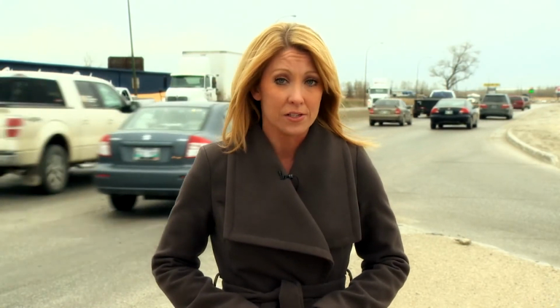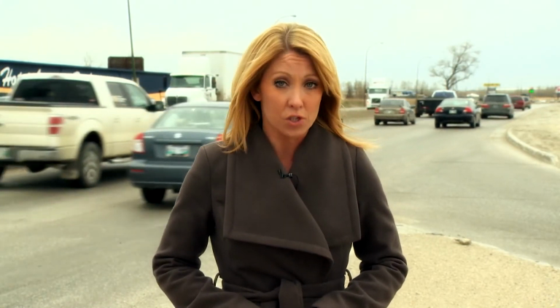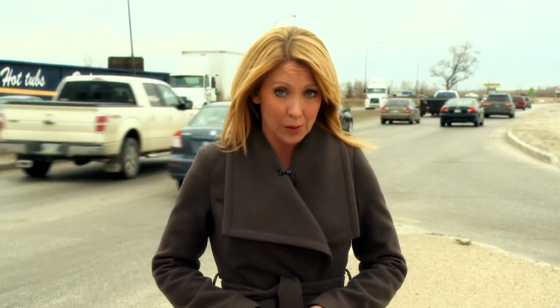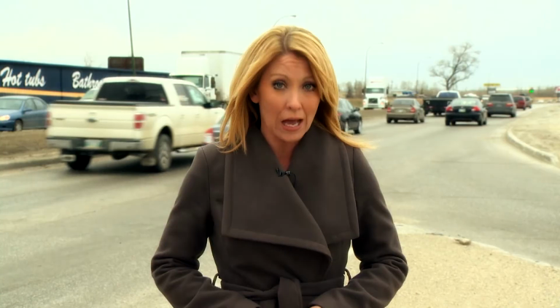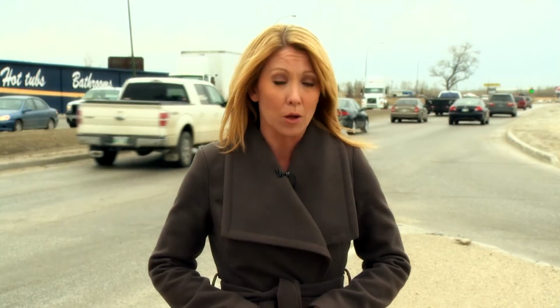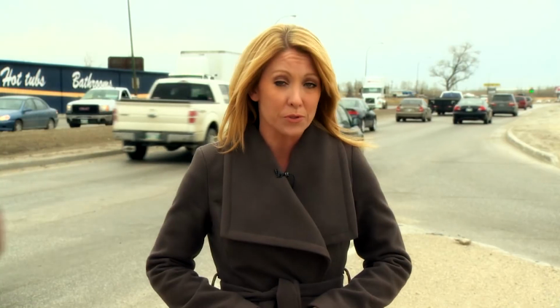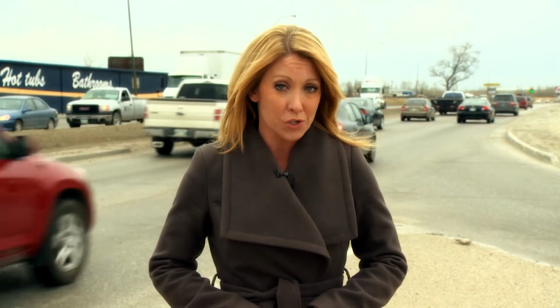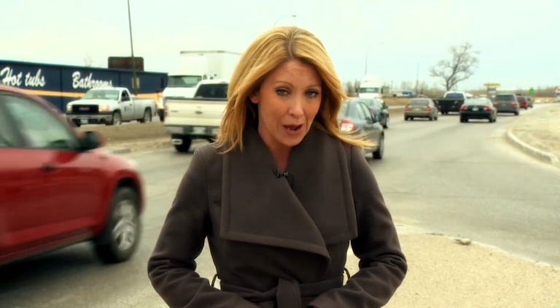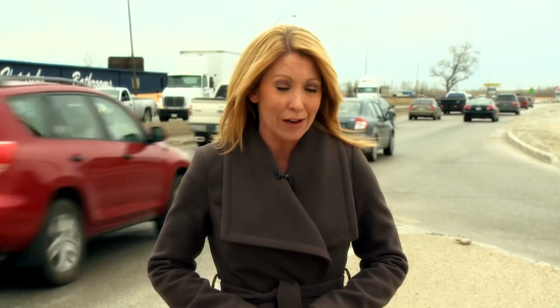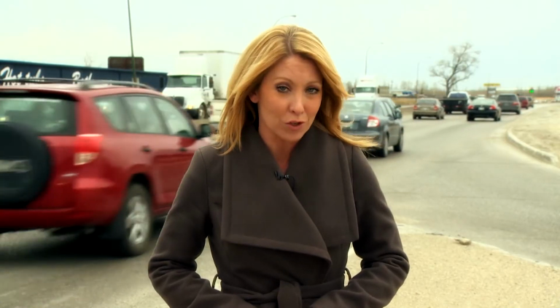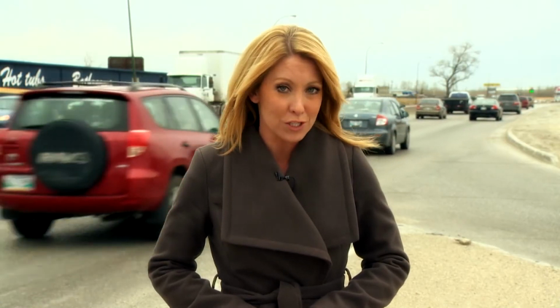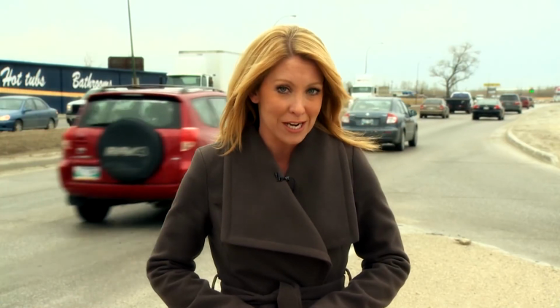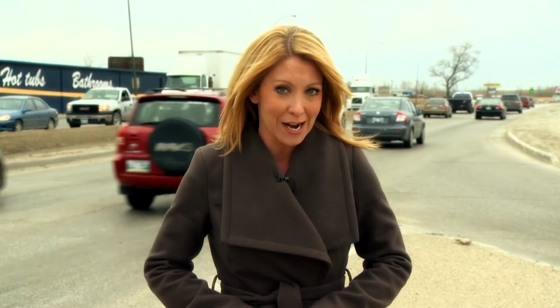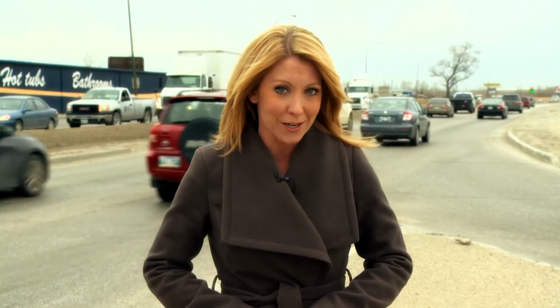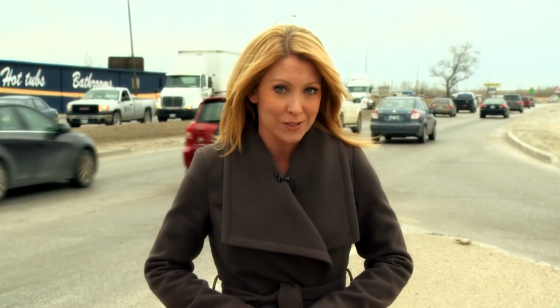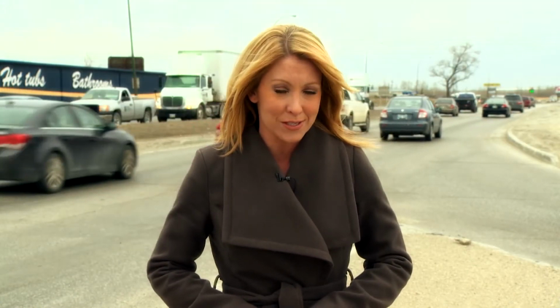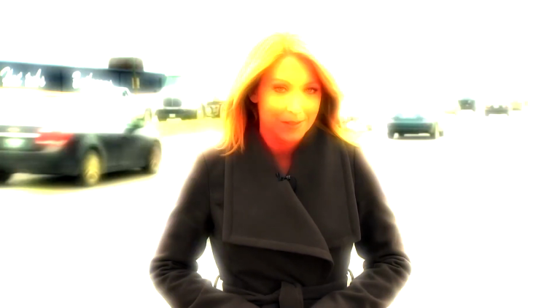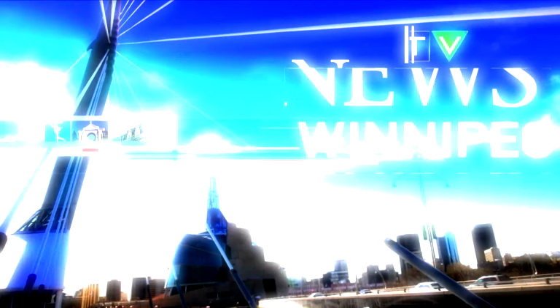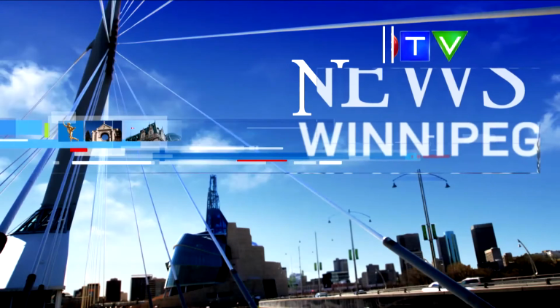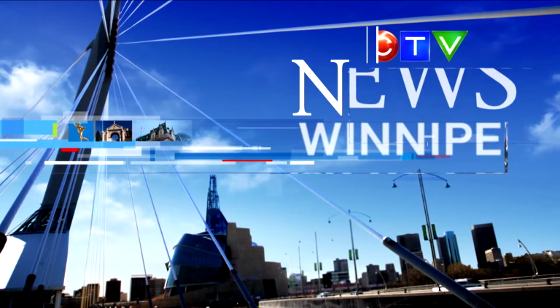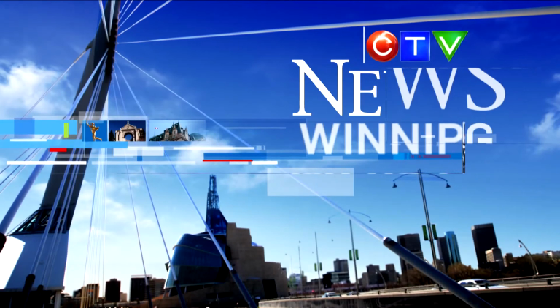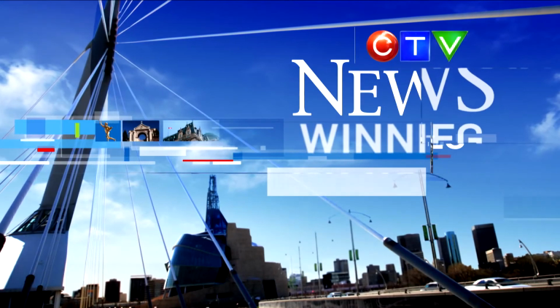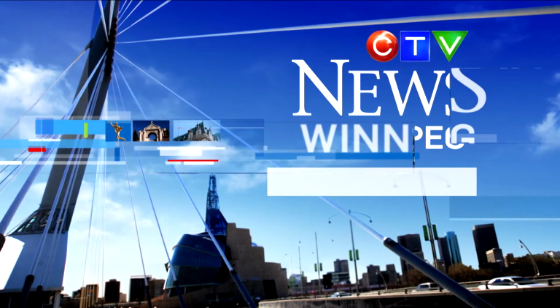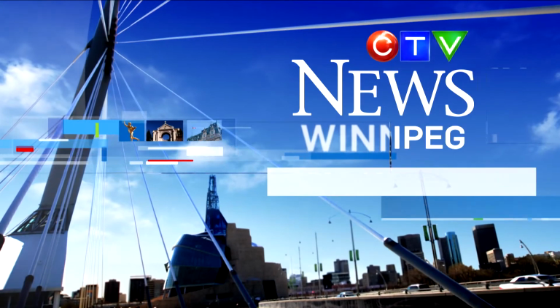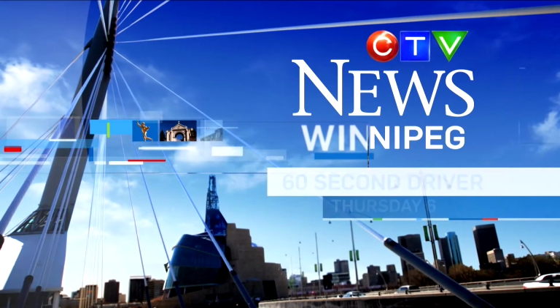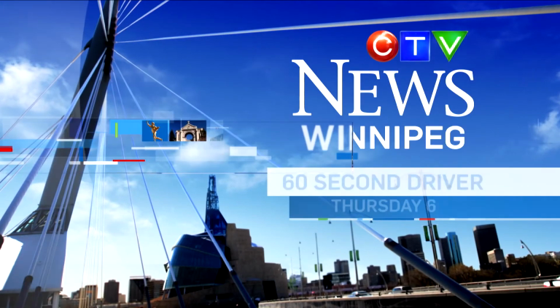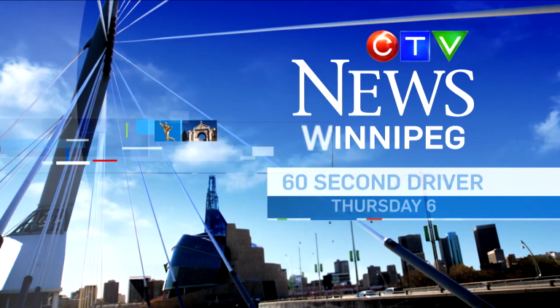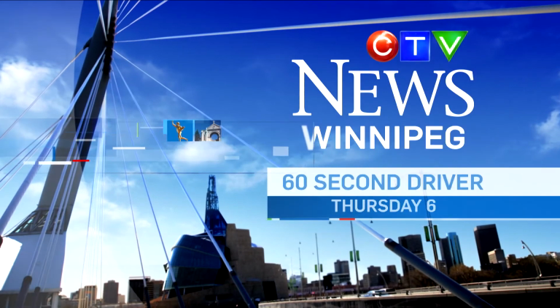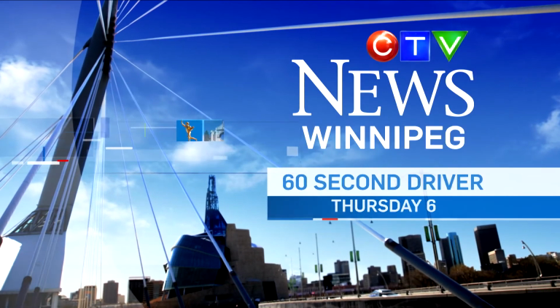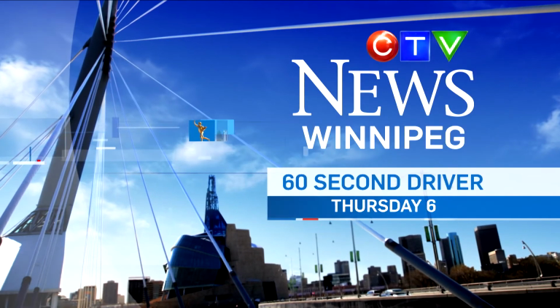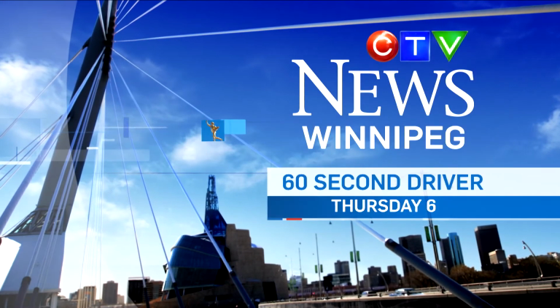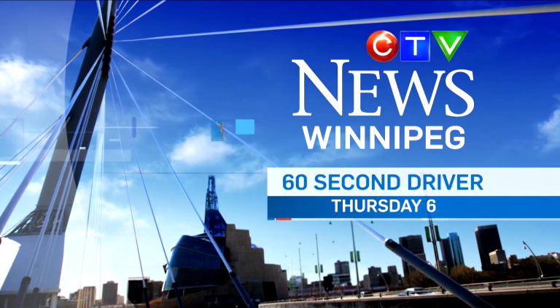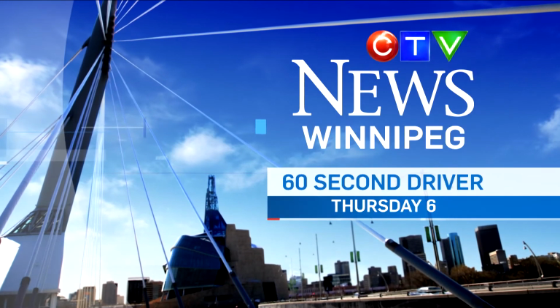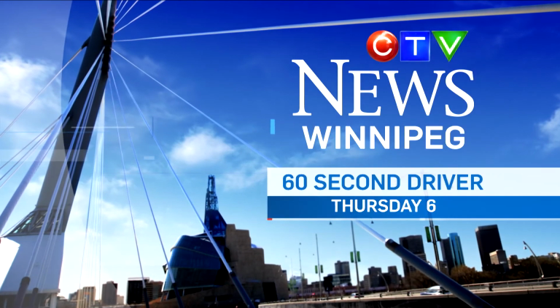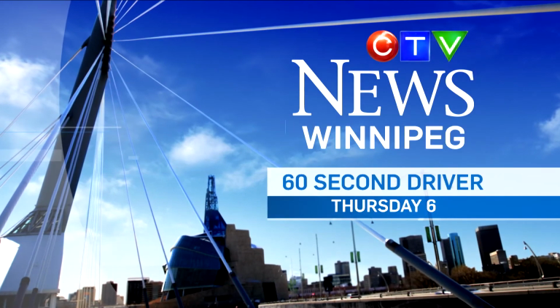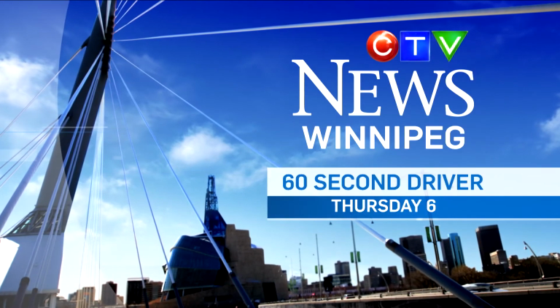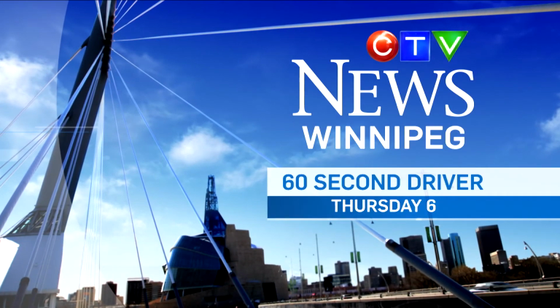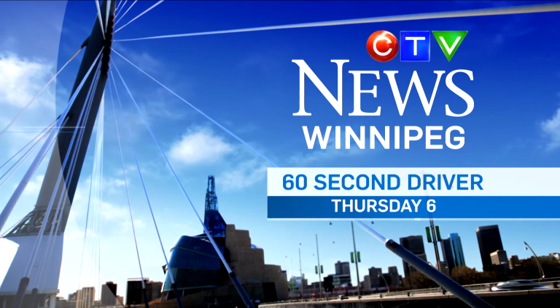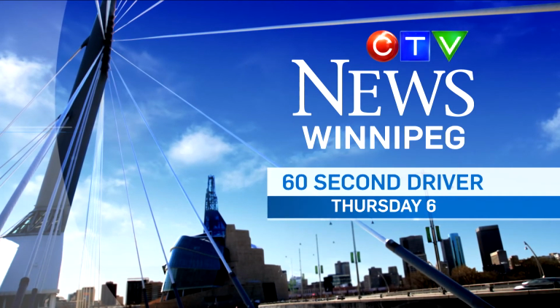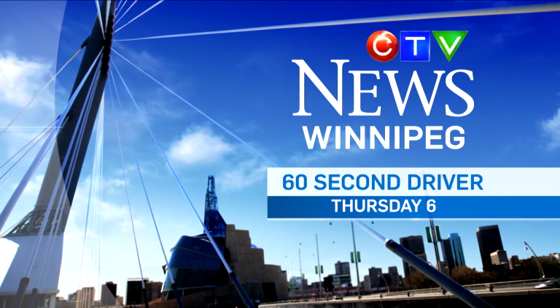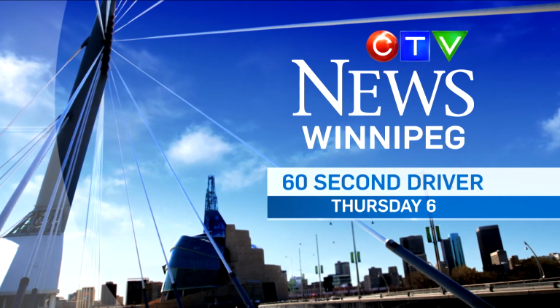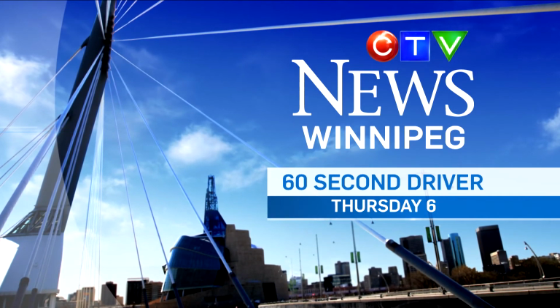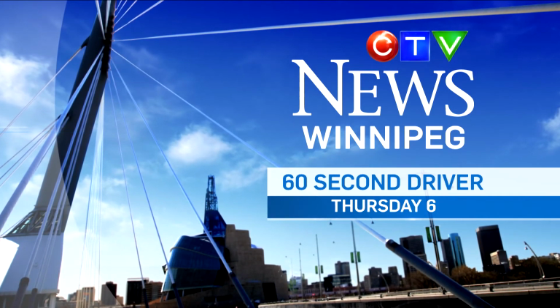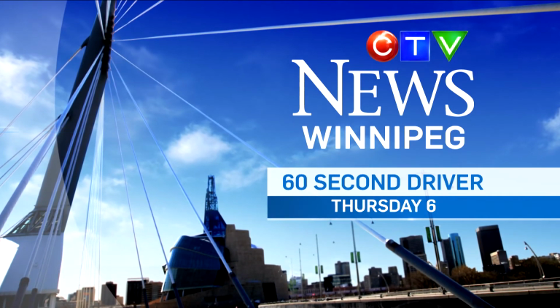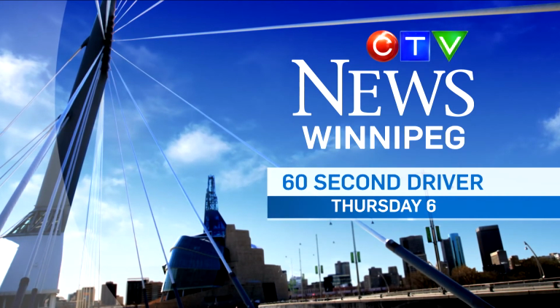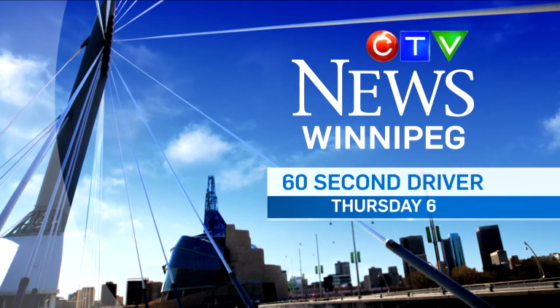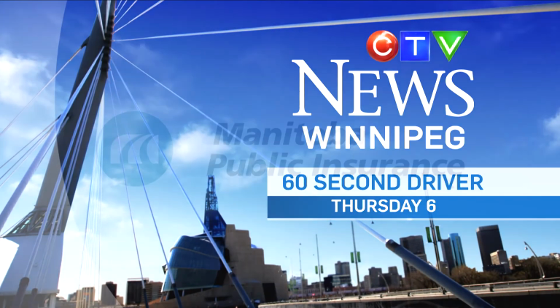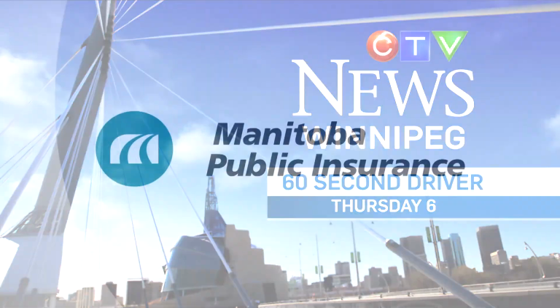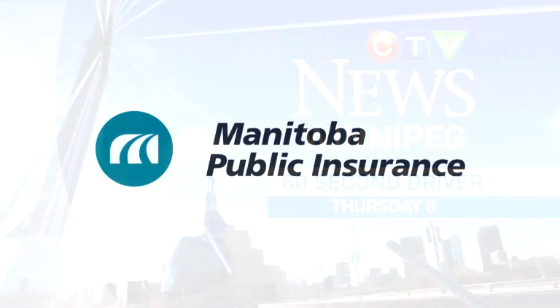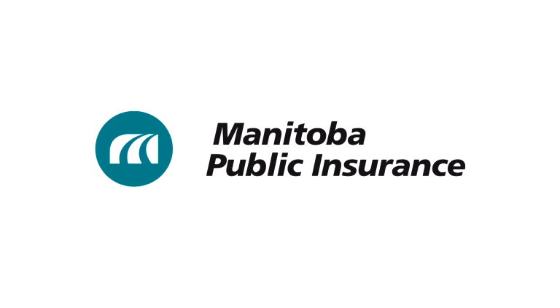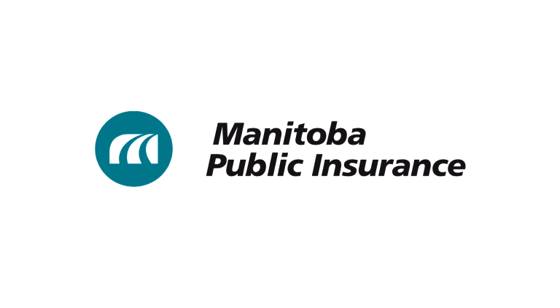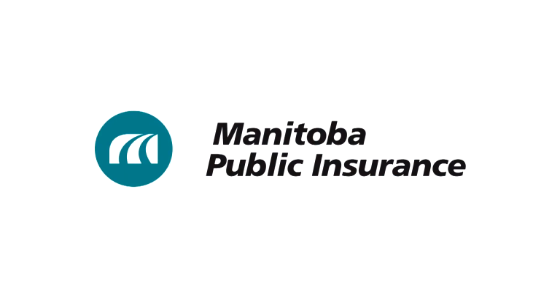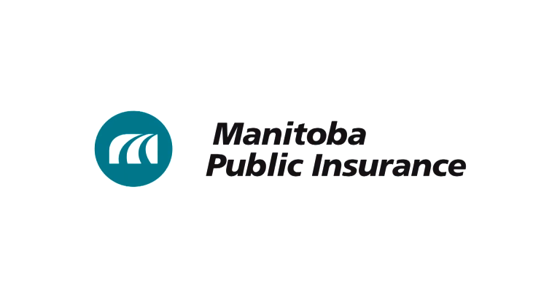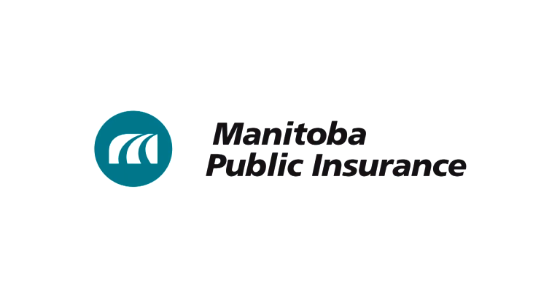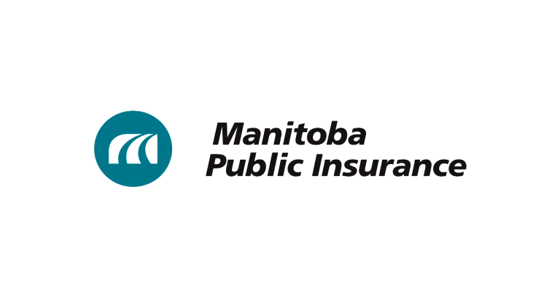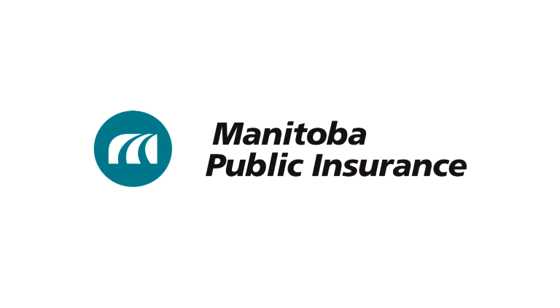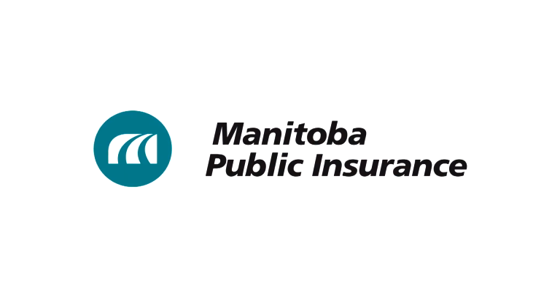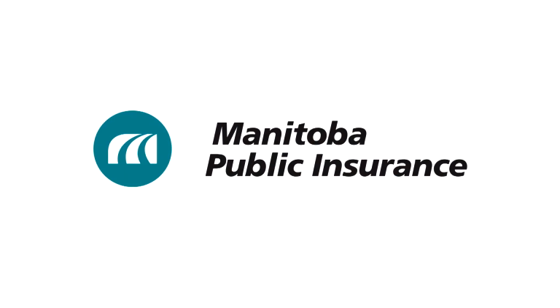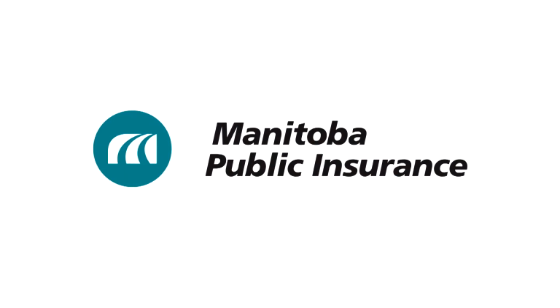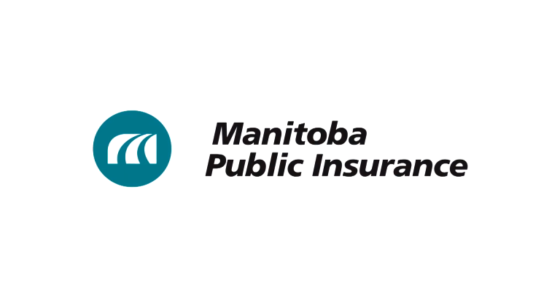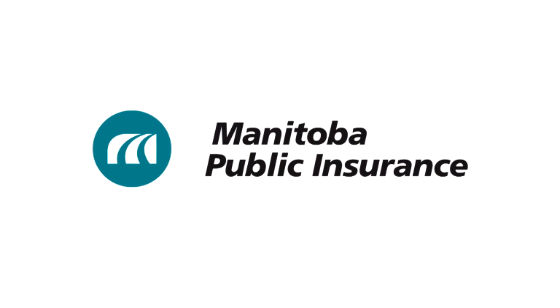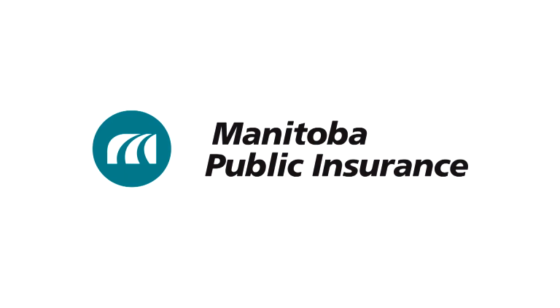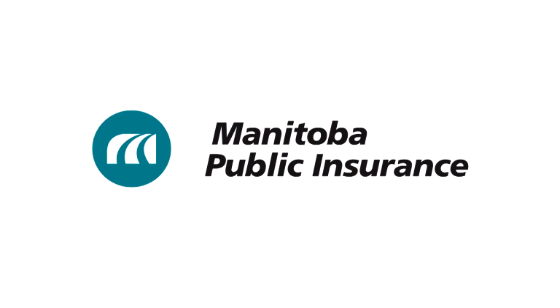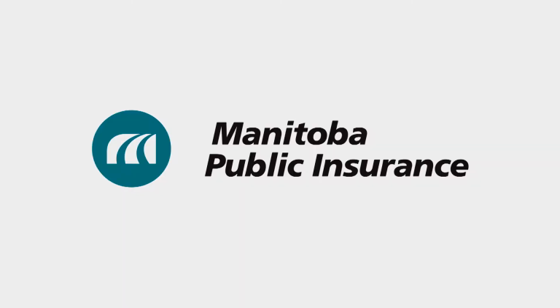So it helps to have good tires. For more driving tips, watch The 60 Second Driver Thursdays at 6 on CTV News. Brought to you by Manitoba Public Insurance.